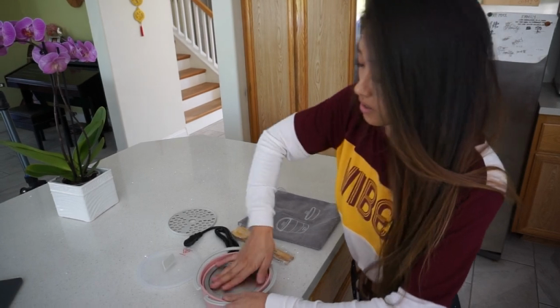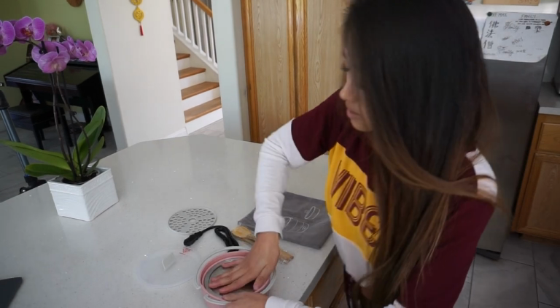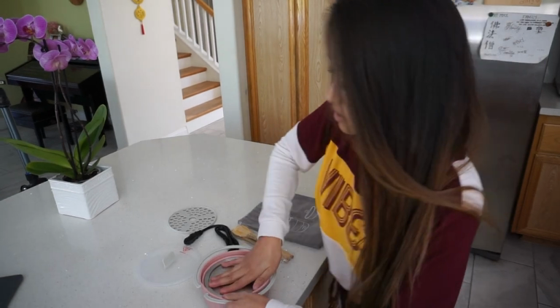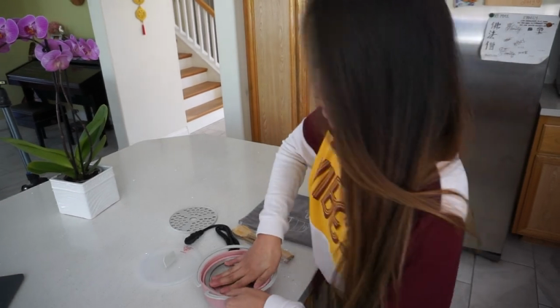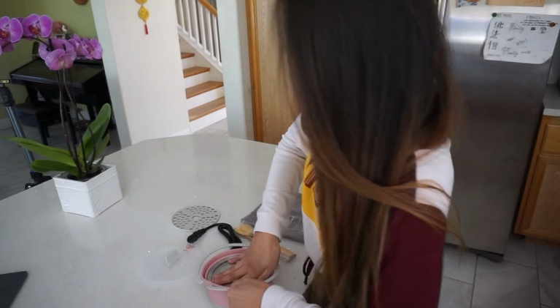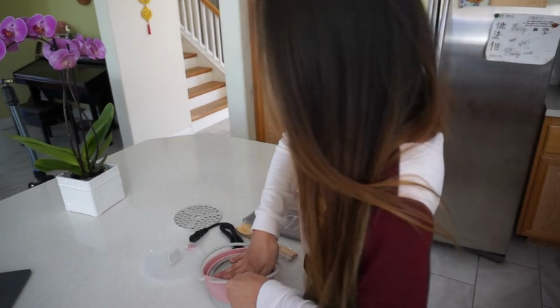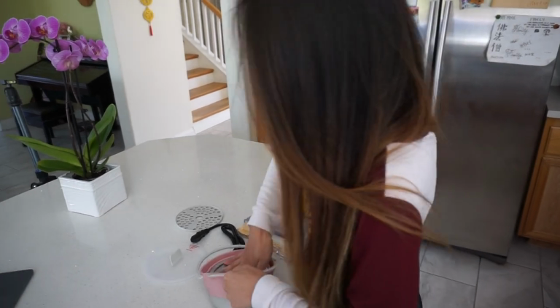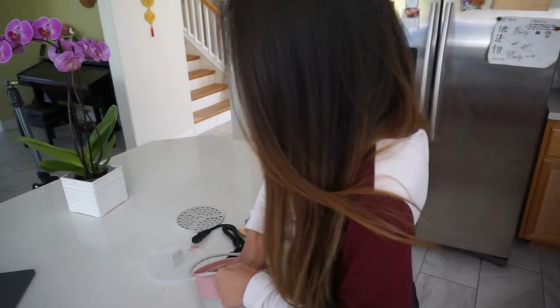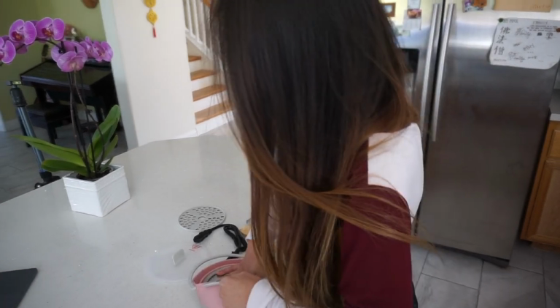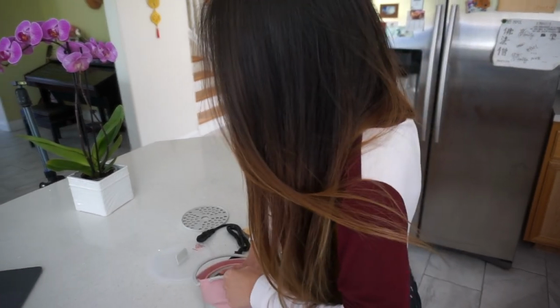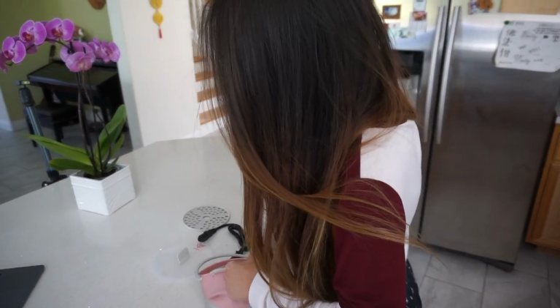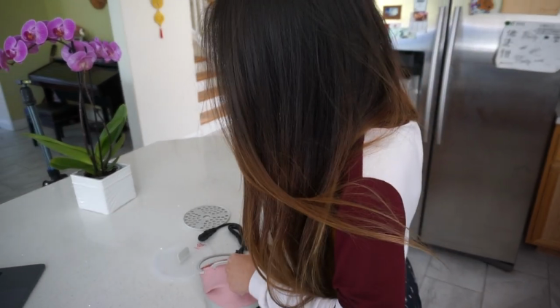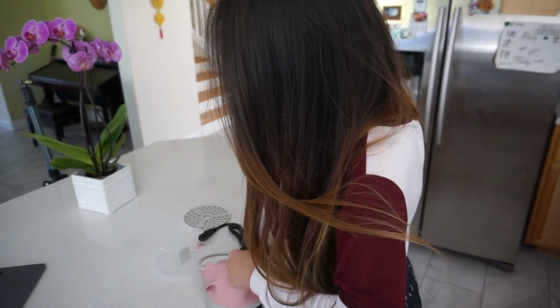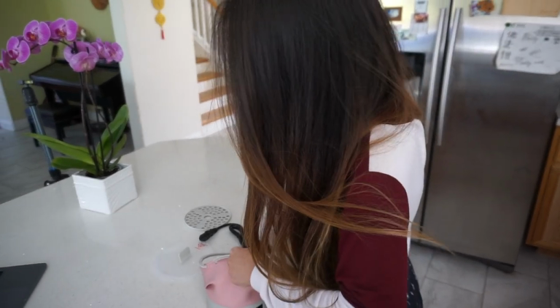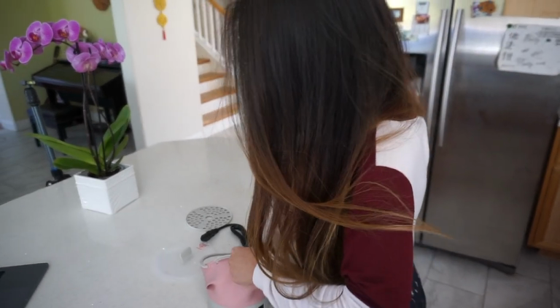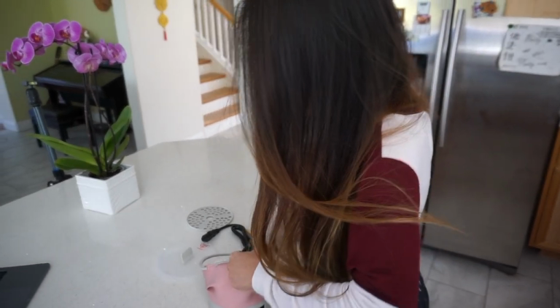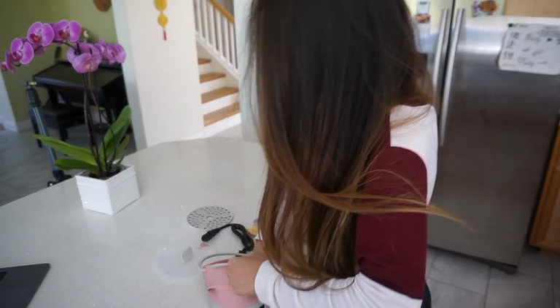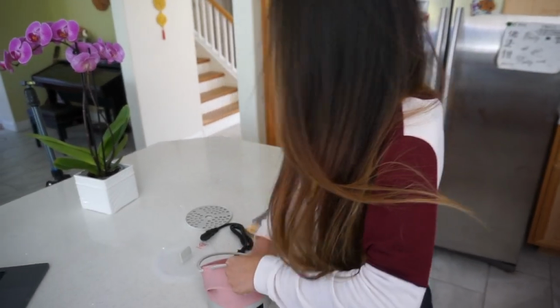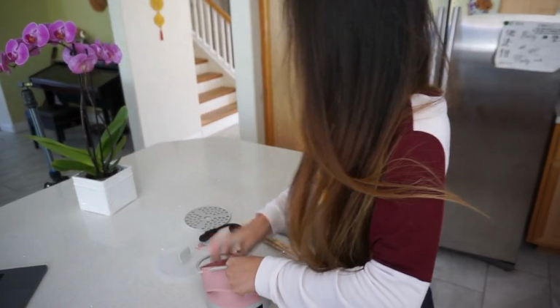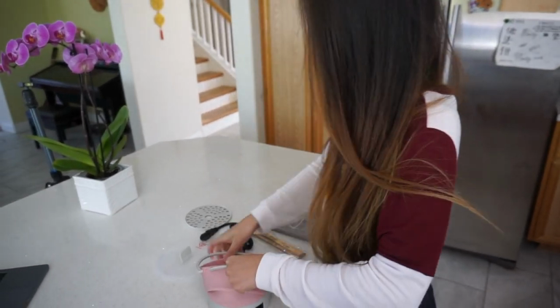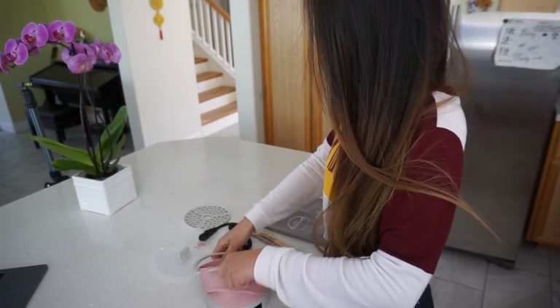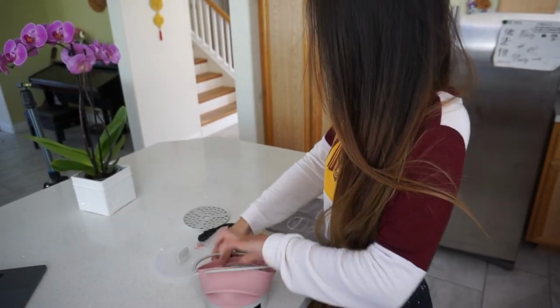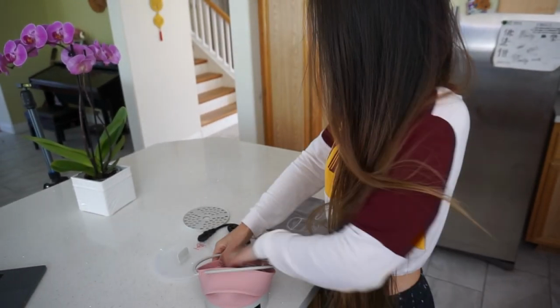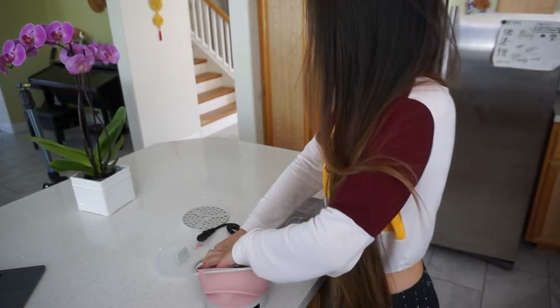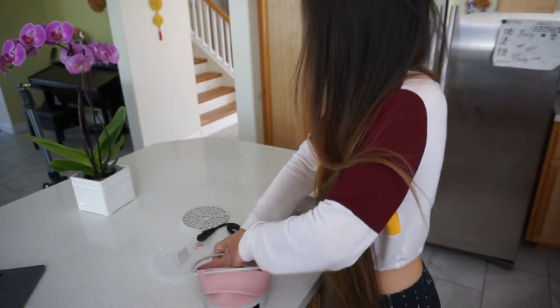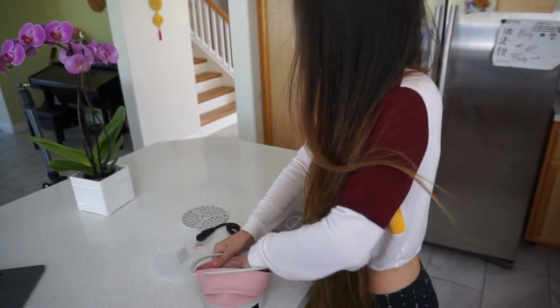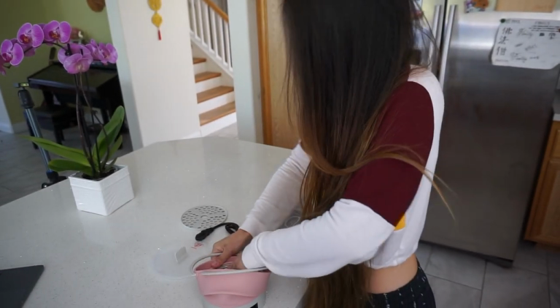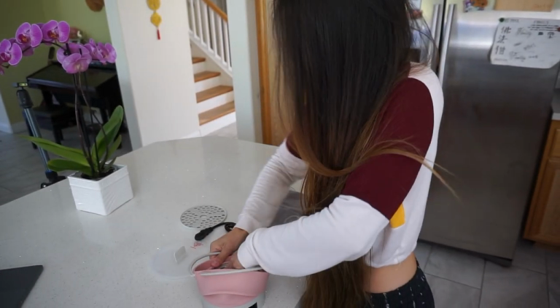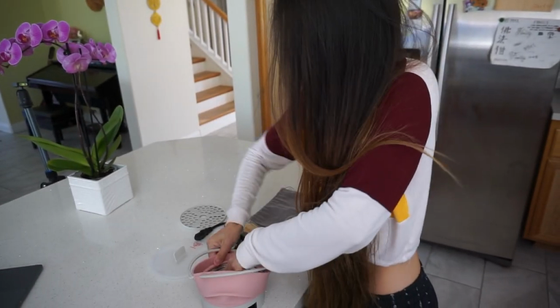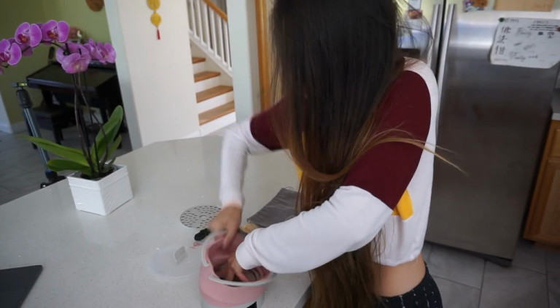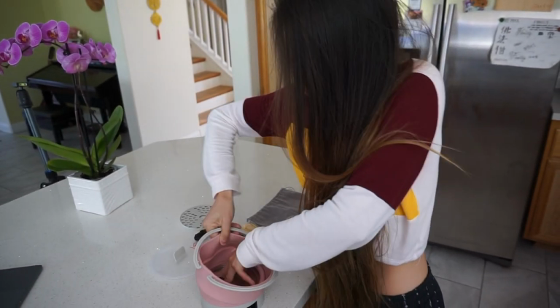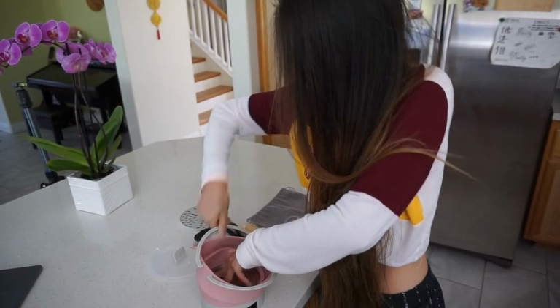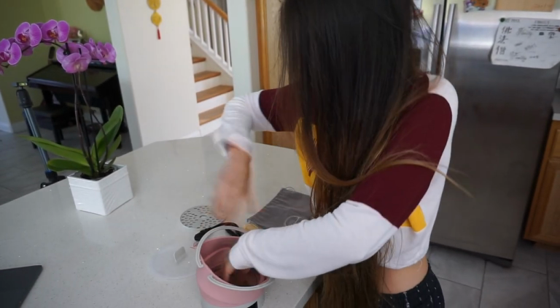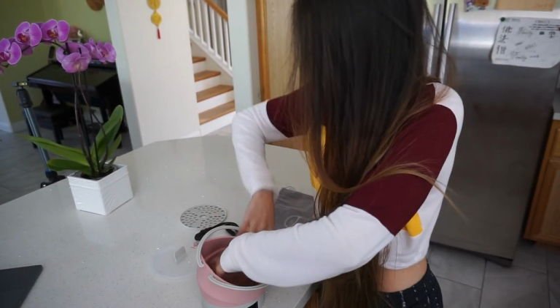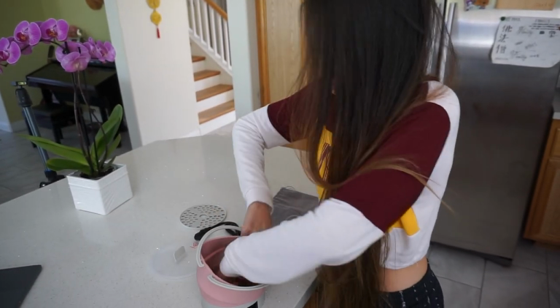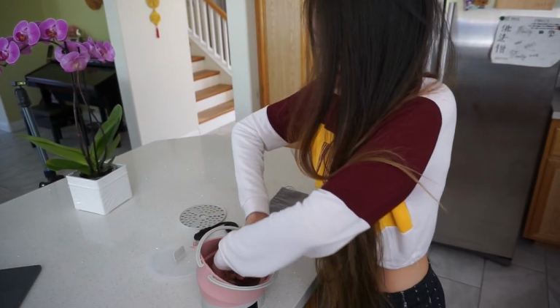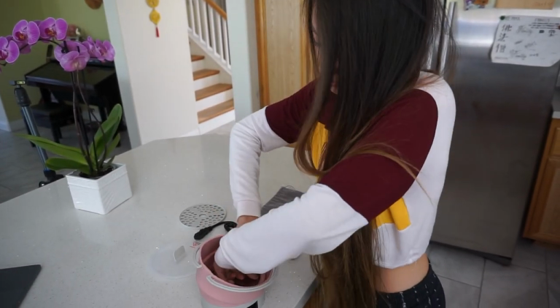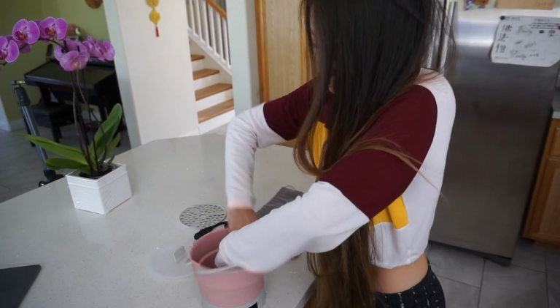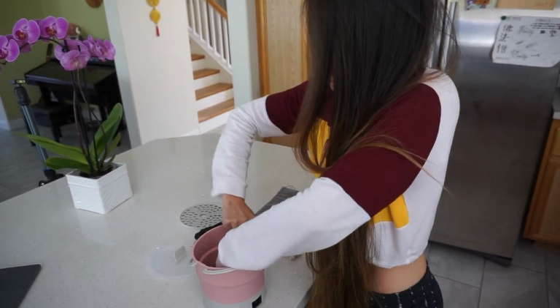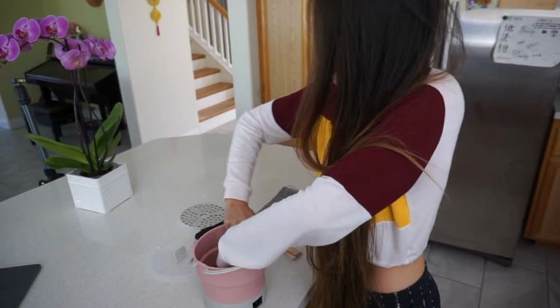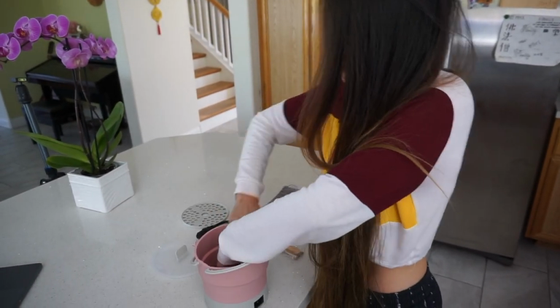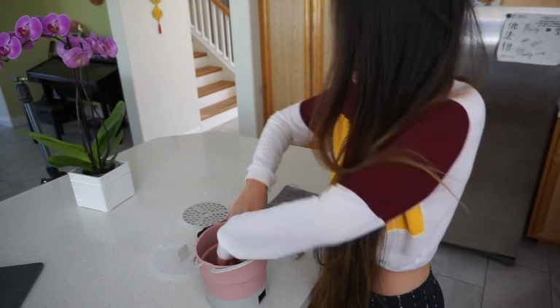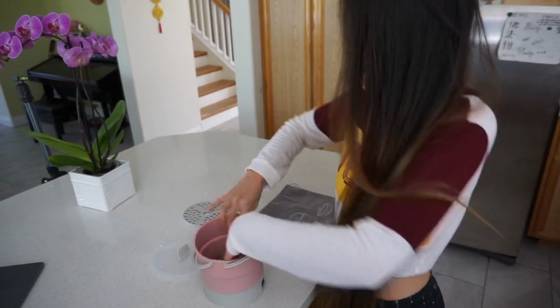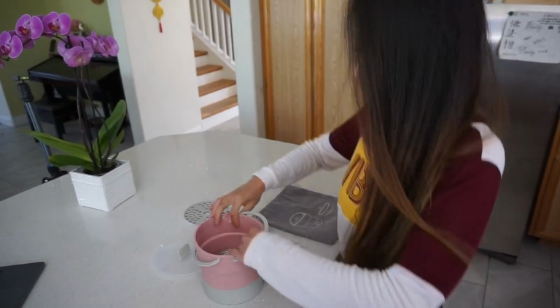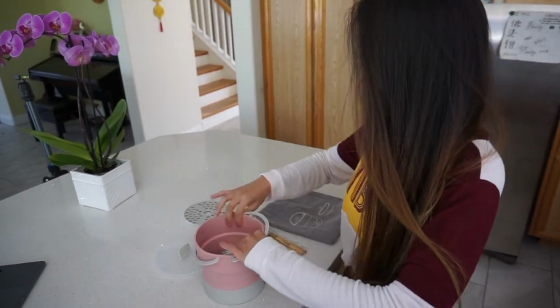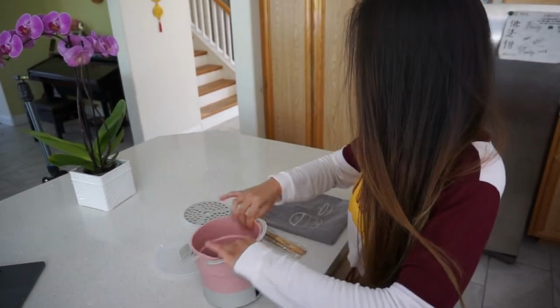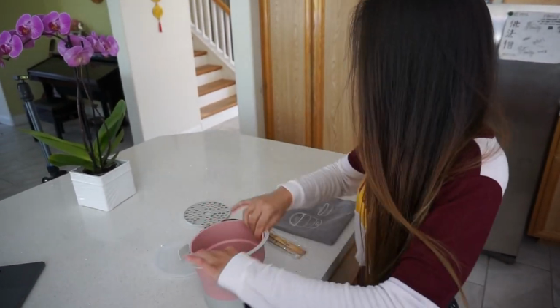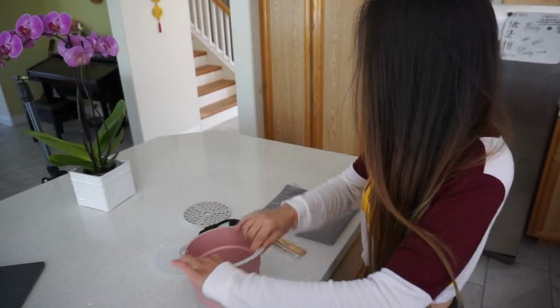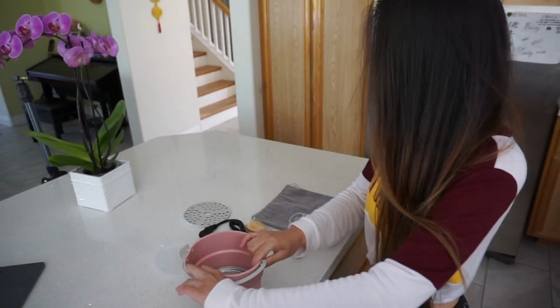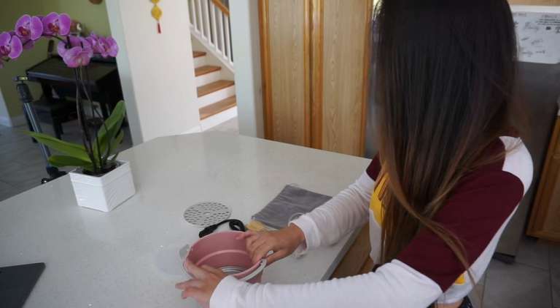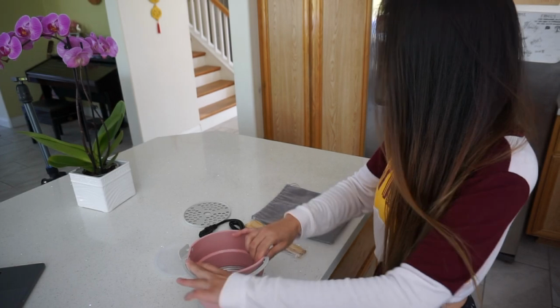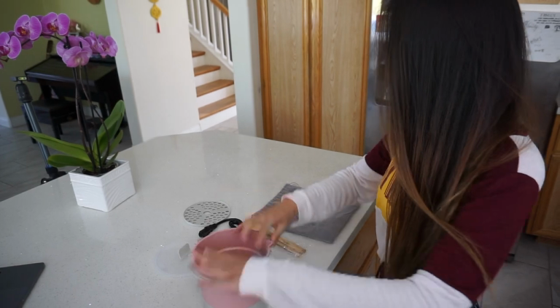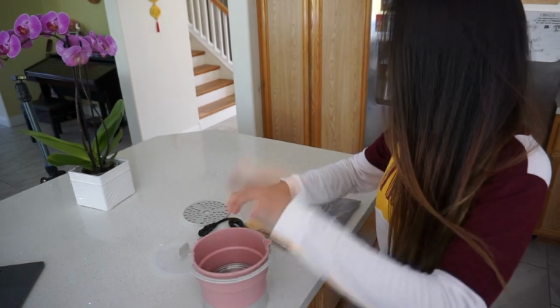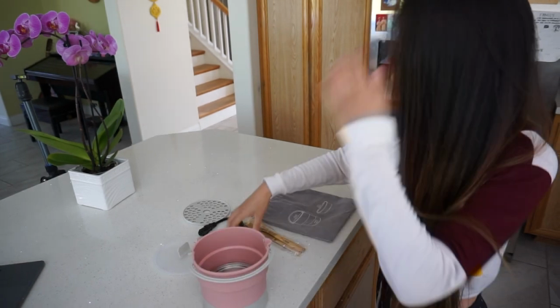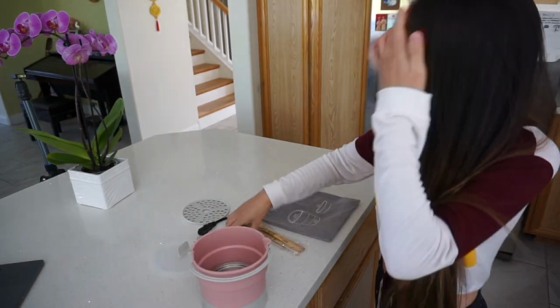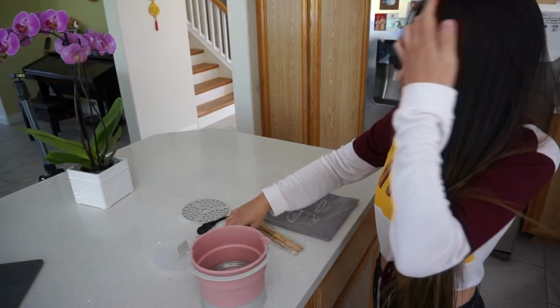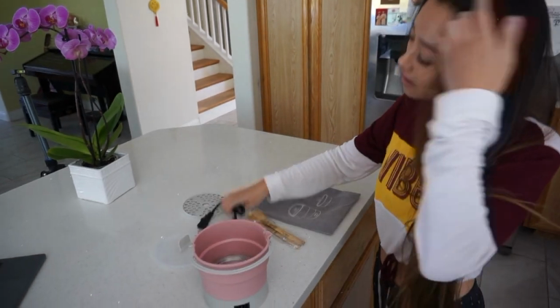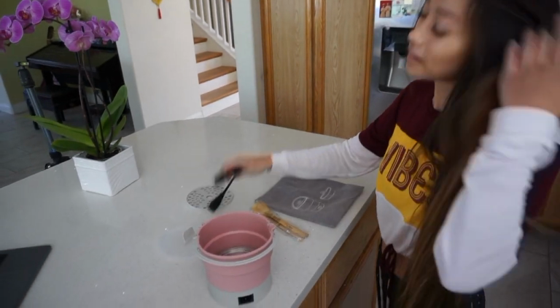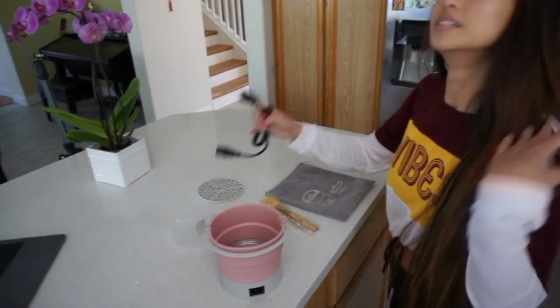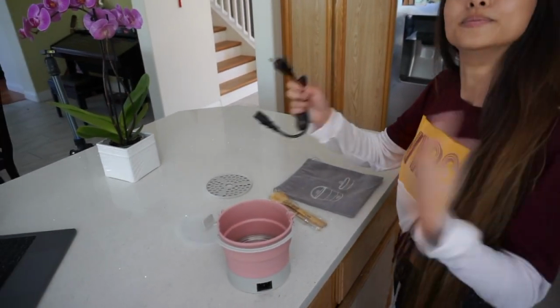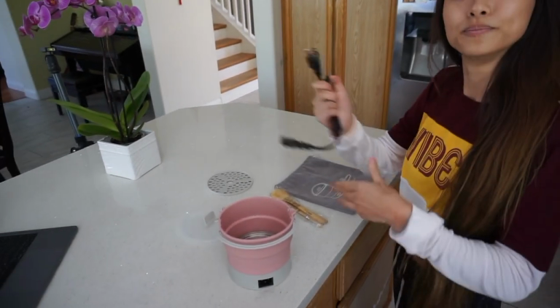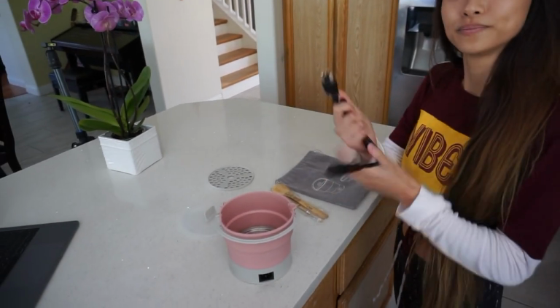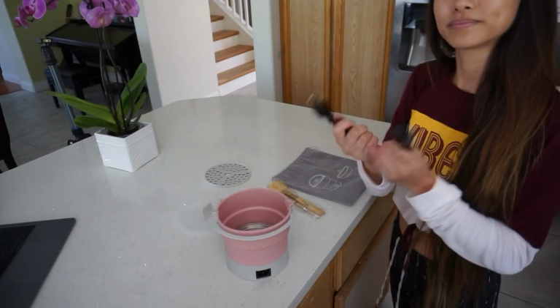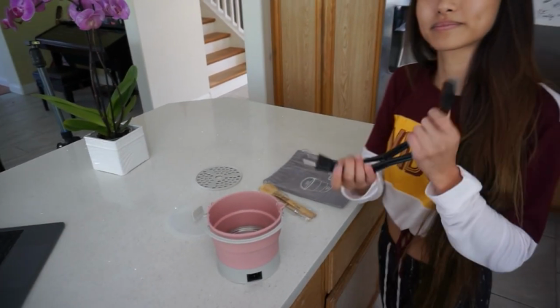To demonstrate, I'm going to pull up the pot so it stands up on its own. And now I'm going to plug in the wire.